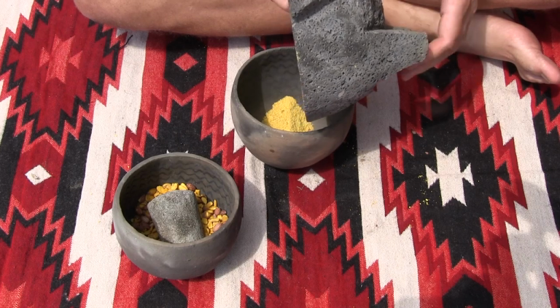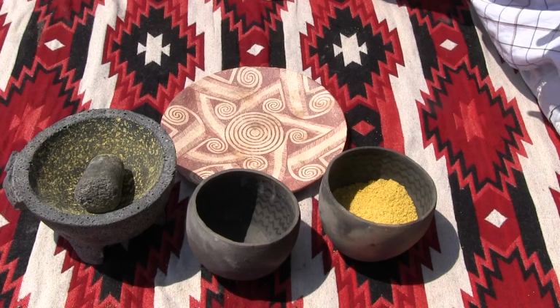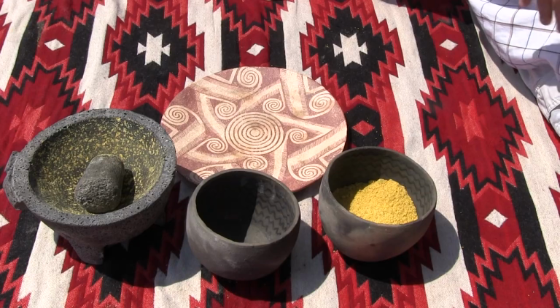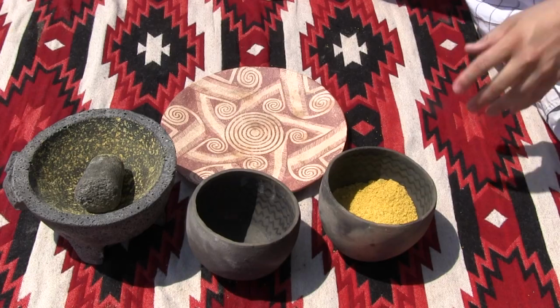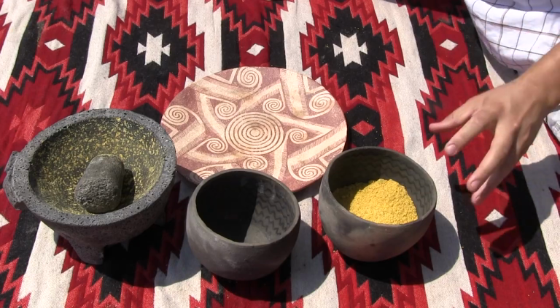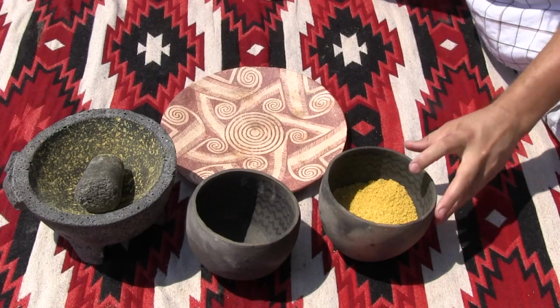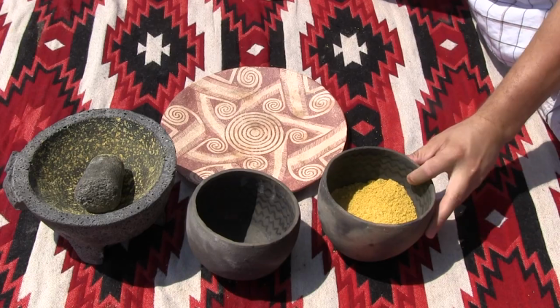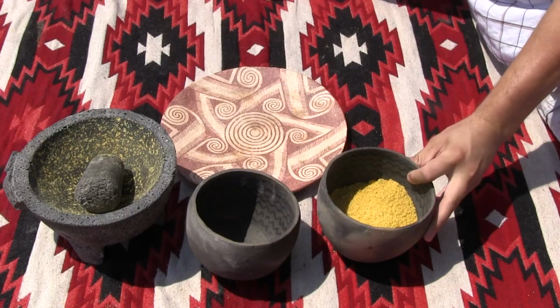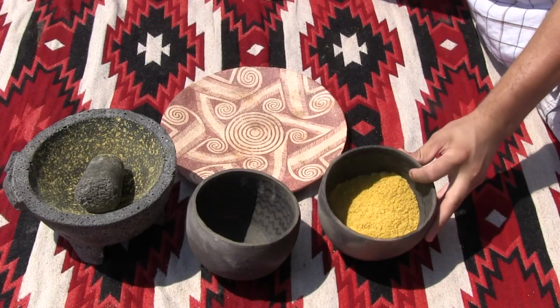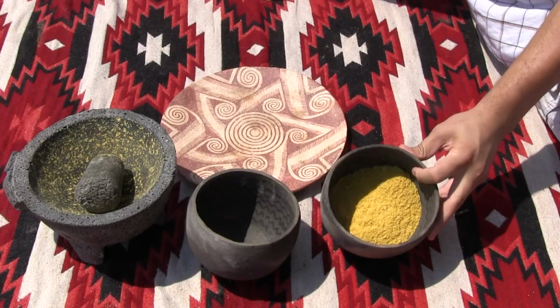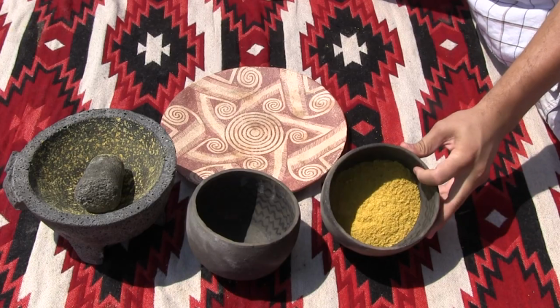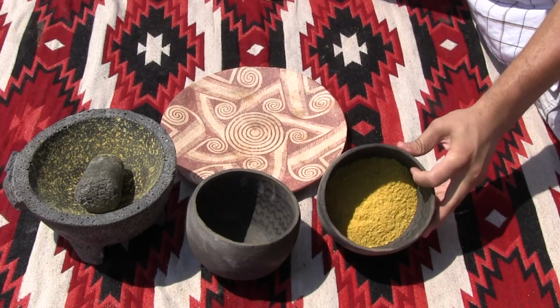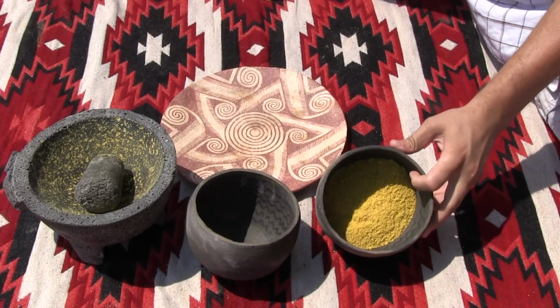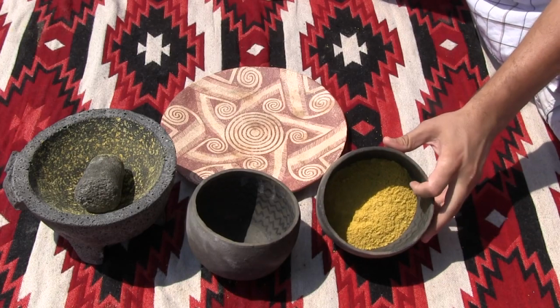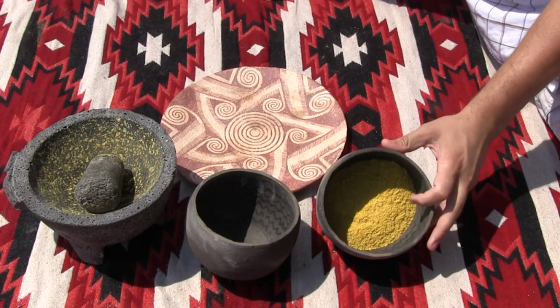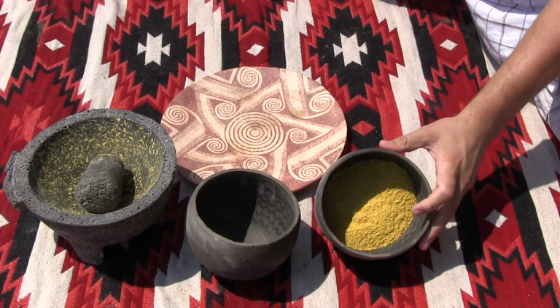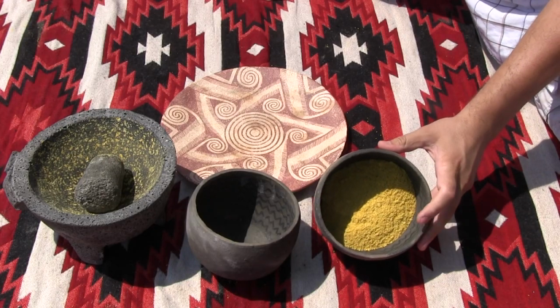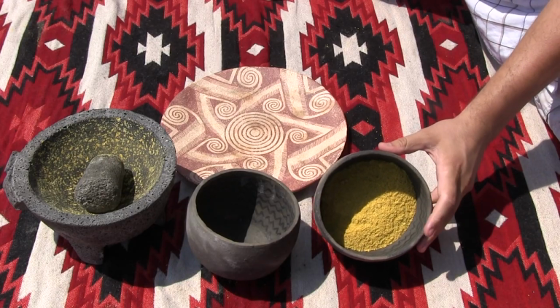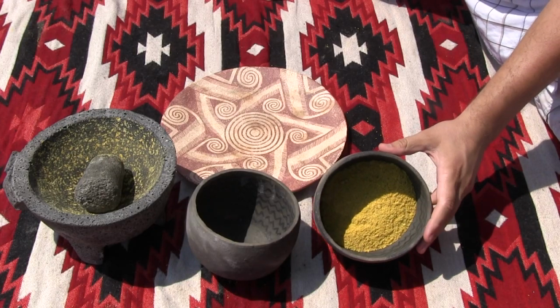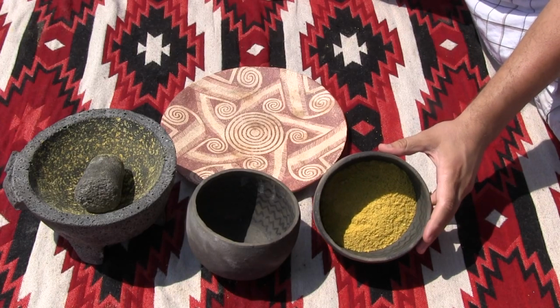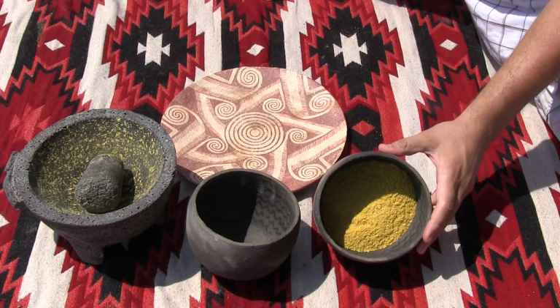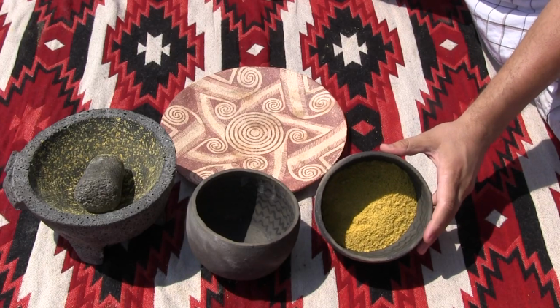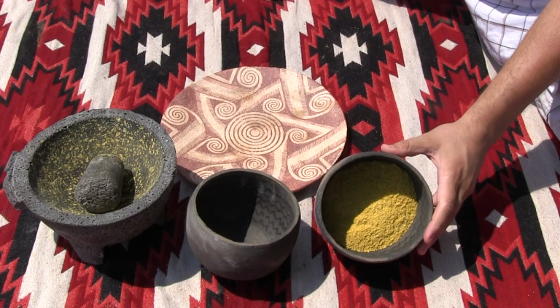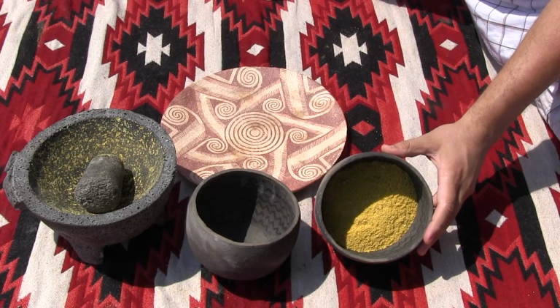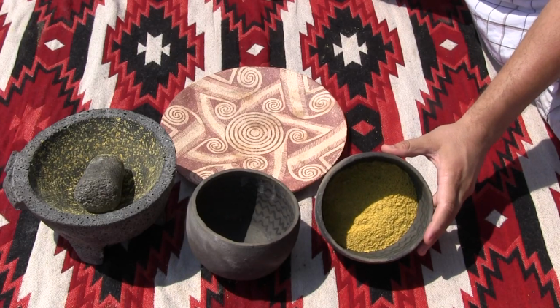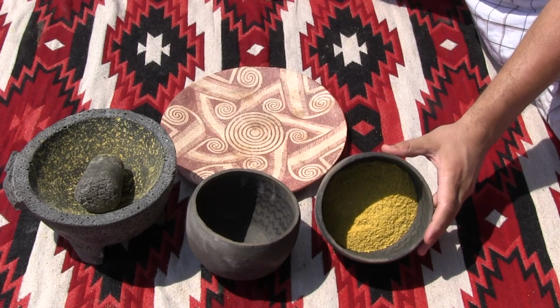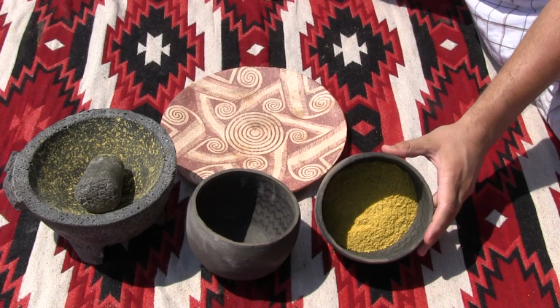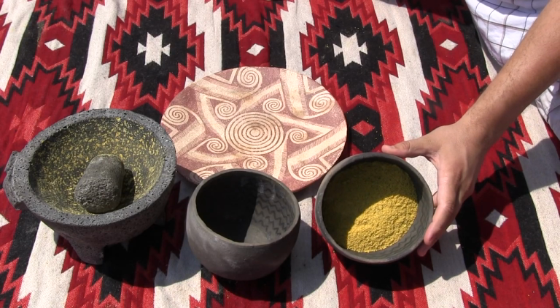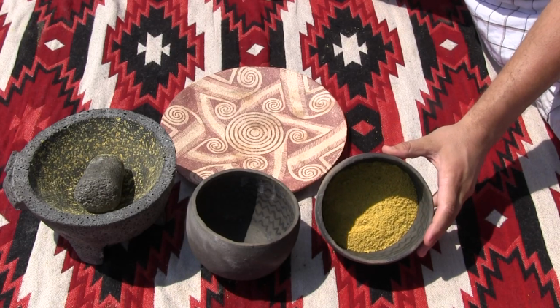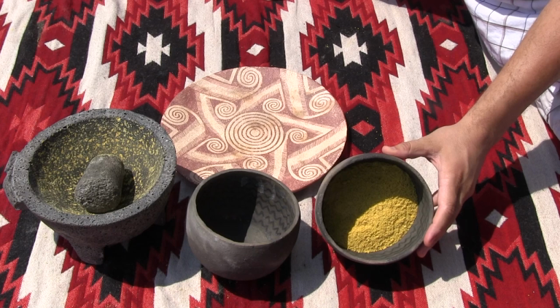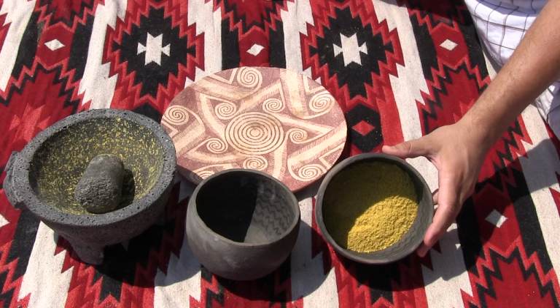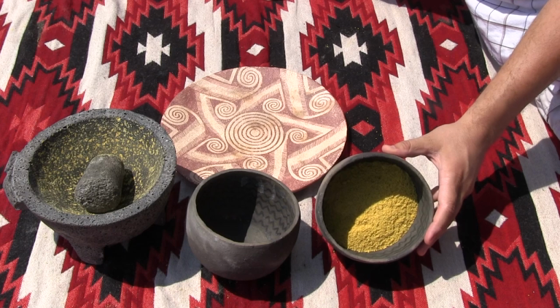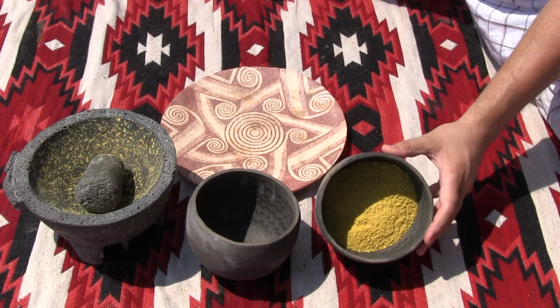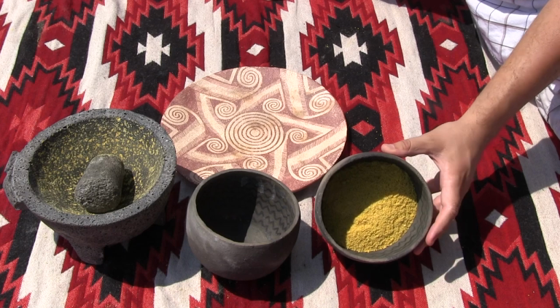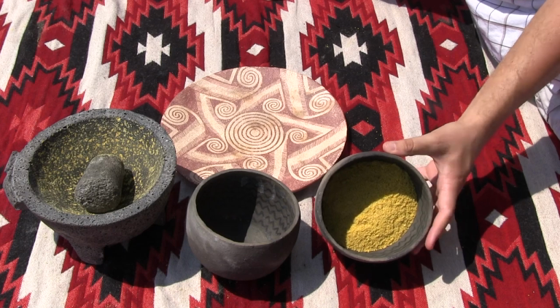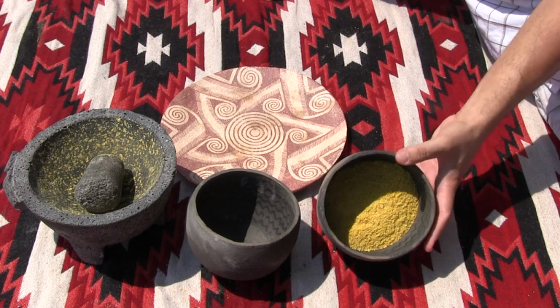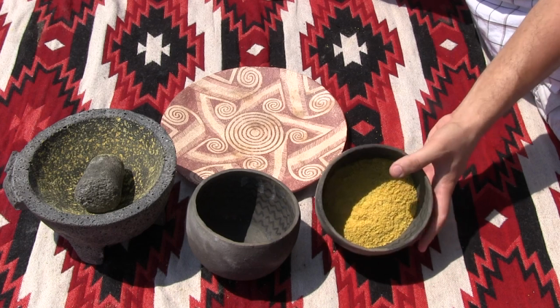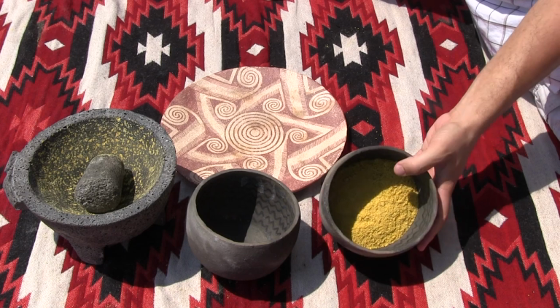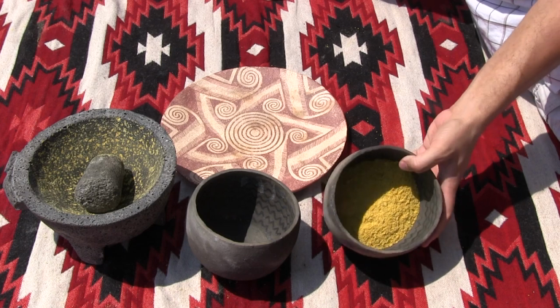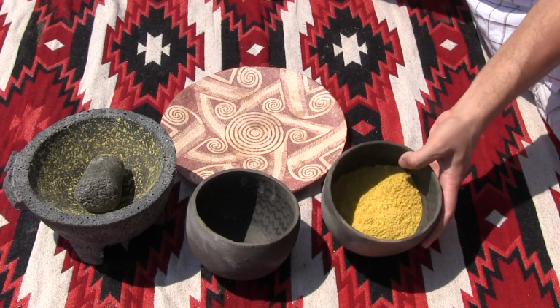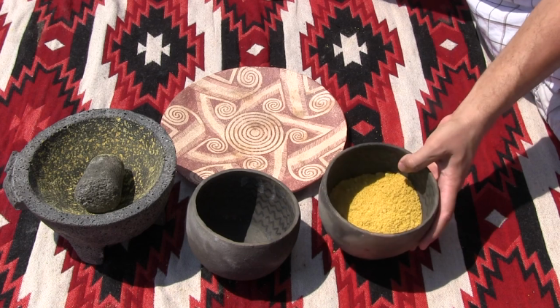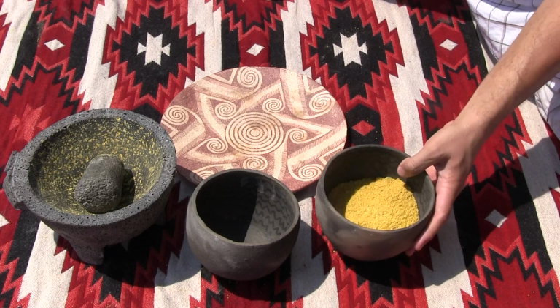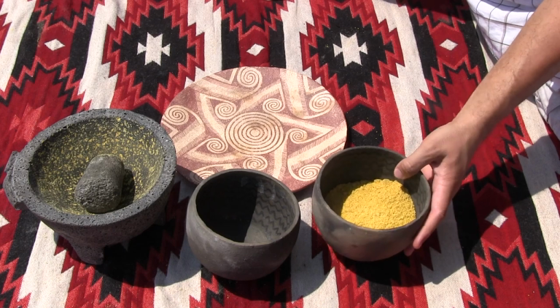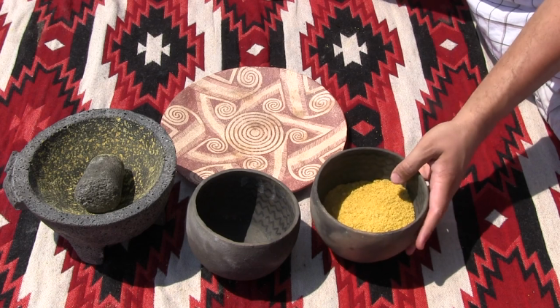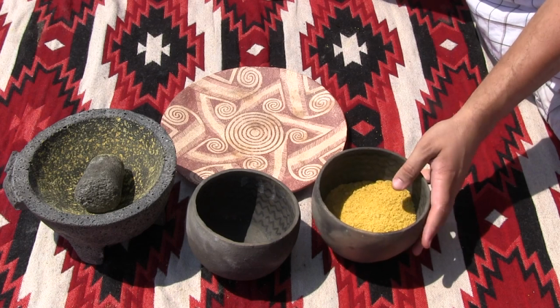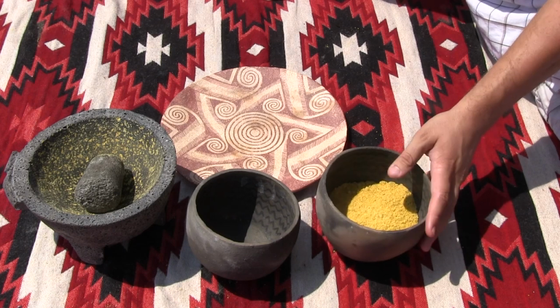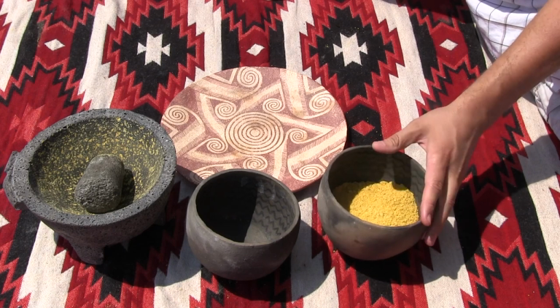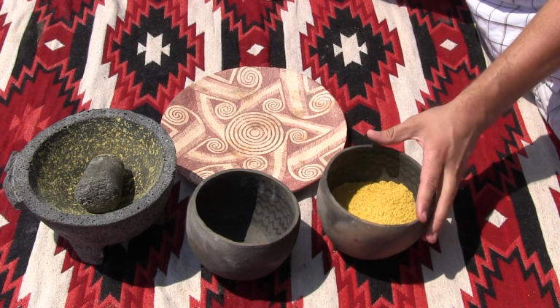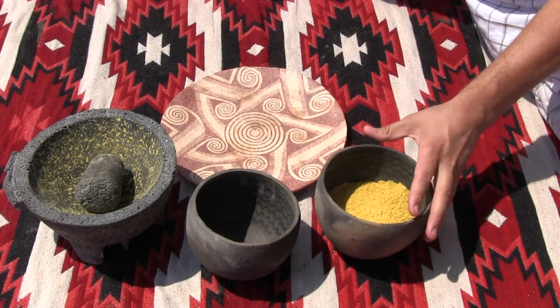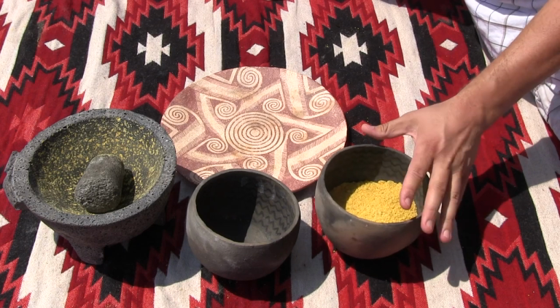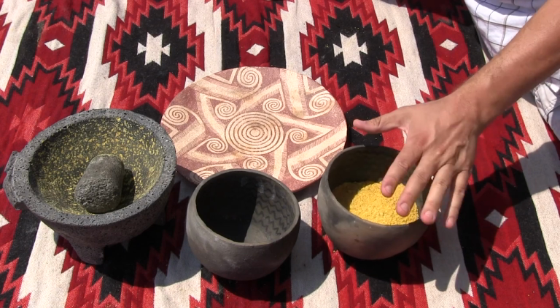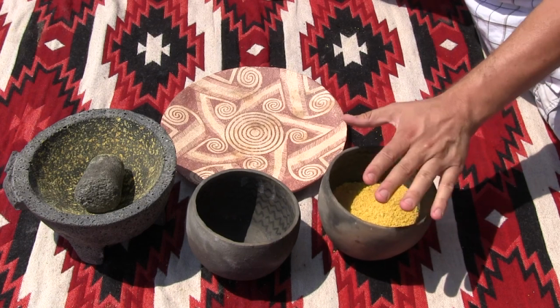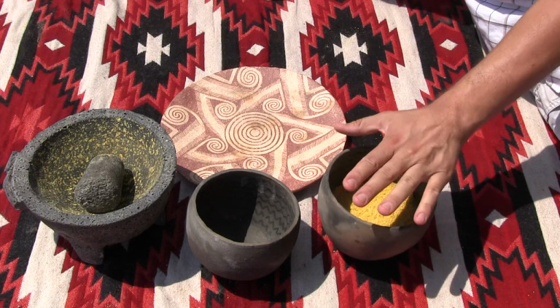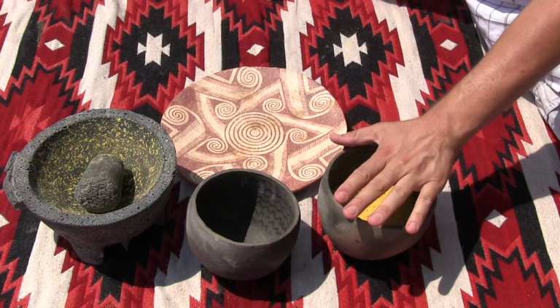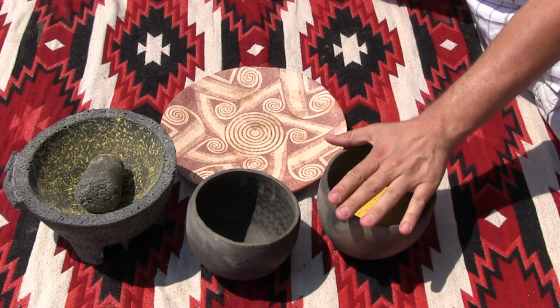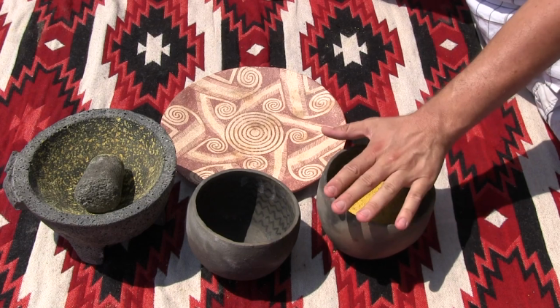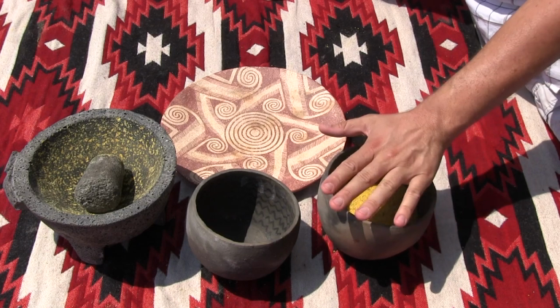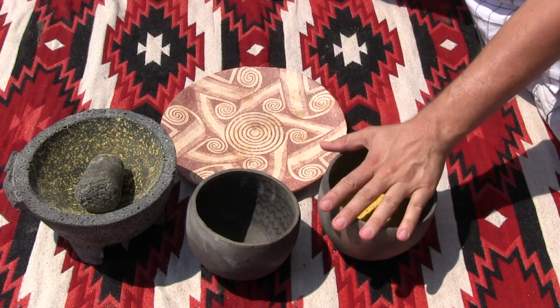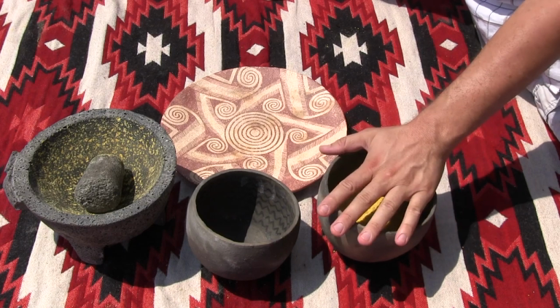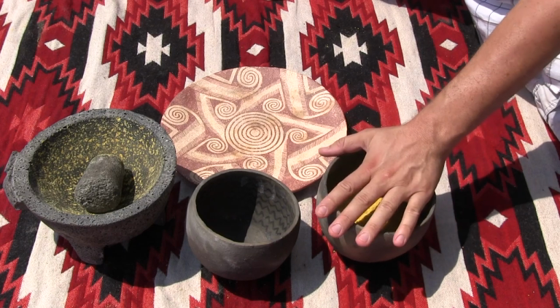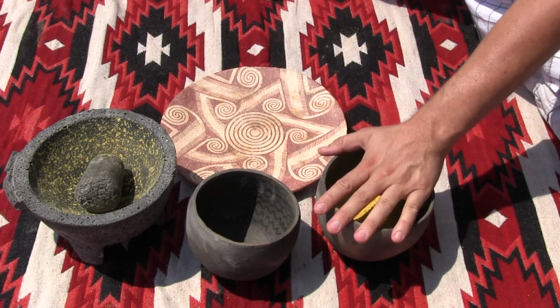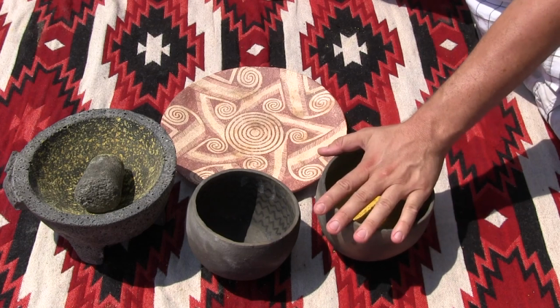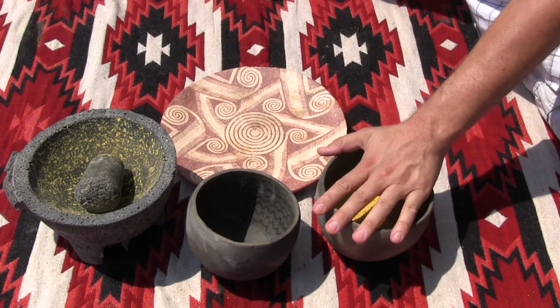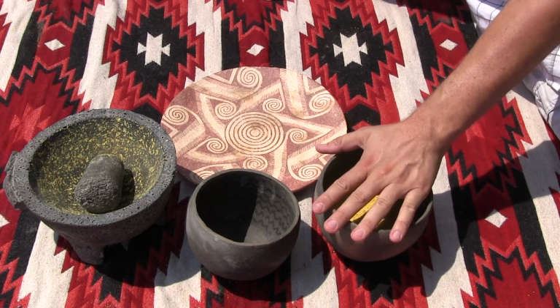Some natives along the coast would actually take pine resin and glue a basket along the rim of their mortar, and that helps prevent the acorn or mesquite bean from jumping out. As you can see, I have the acorn flour processed into a fine grain. We got a really decent yield out of the acorns I gathered.